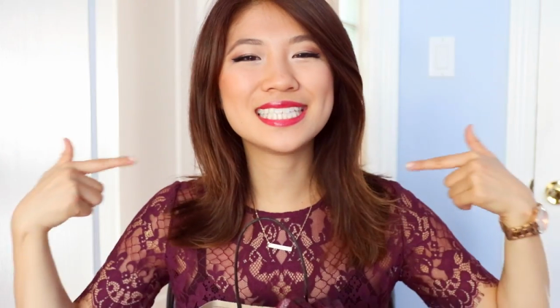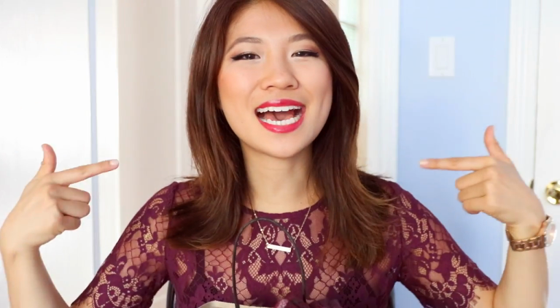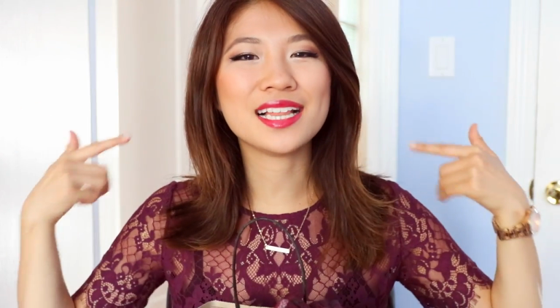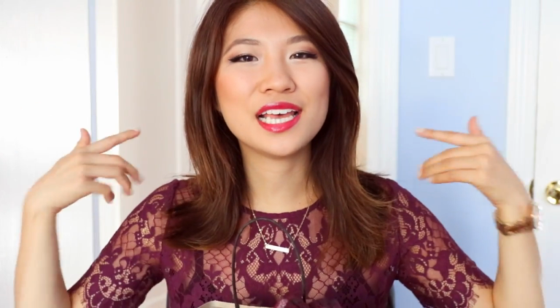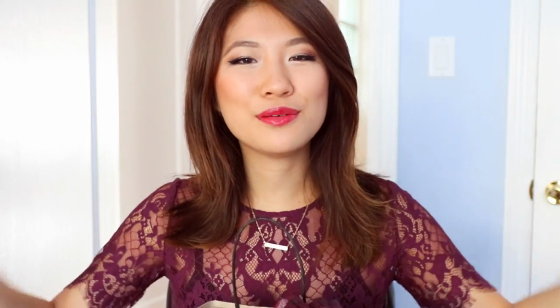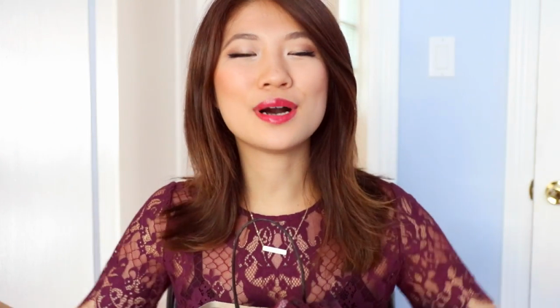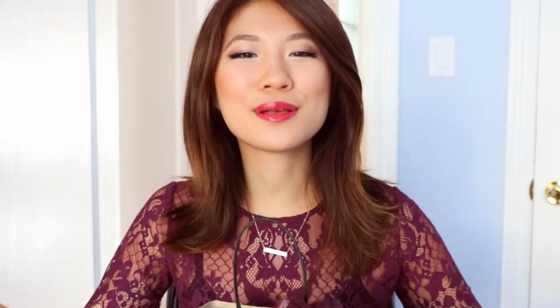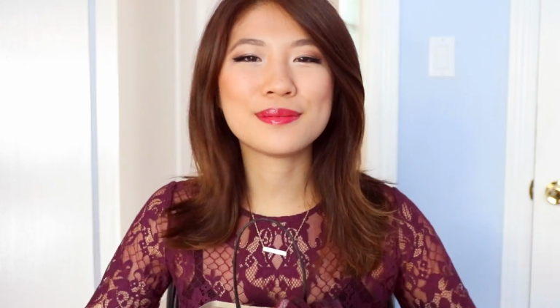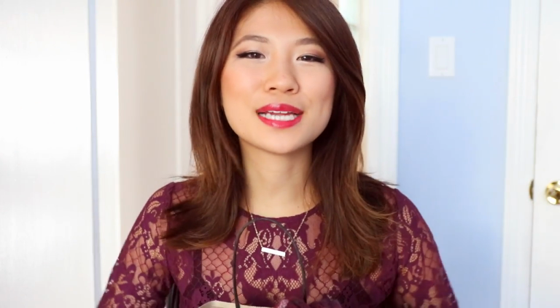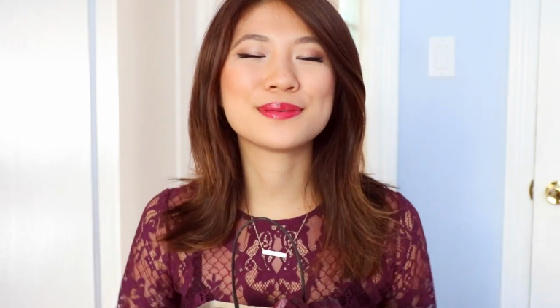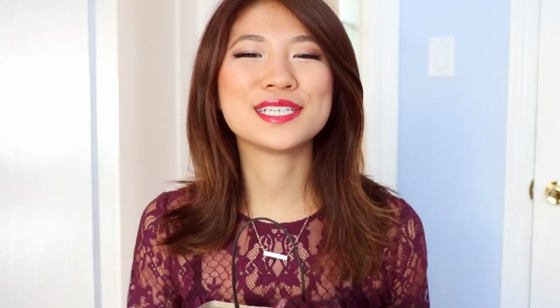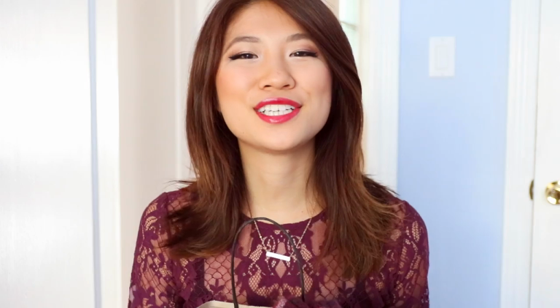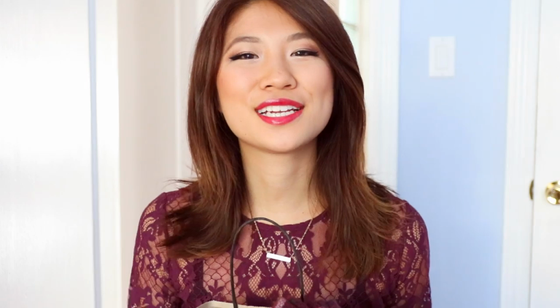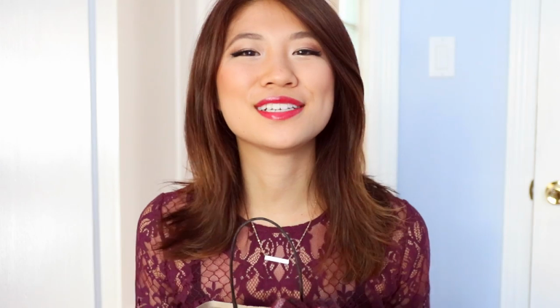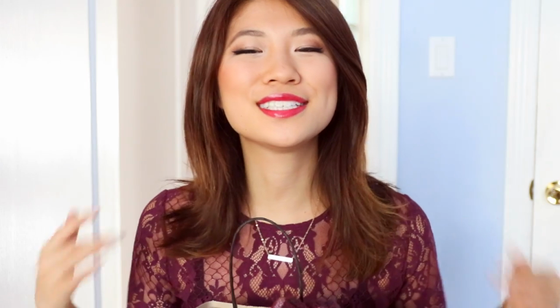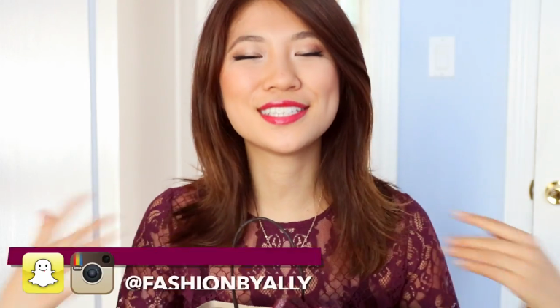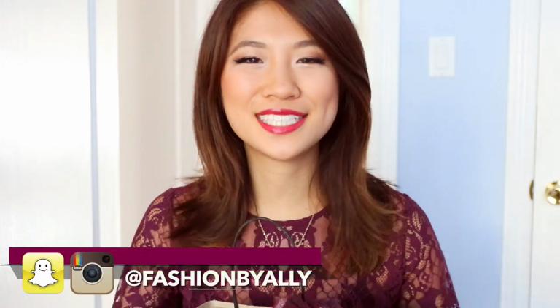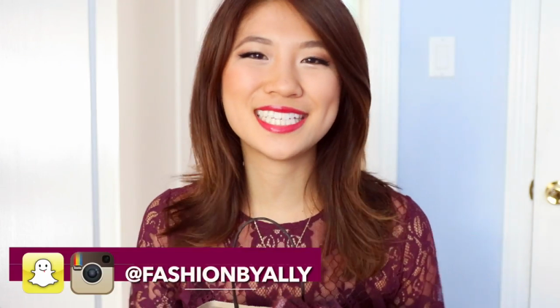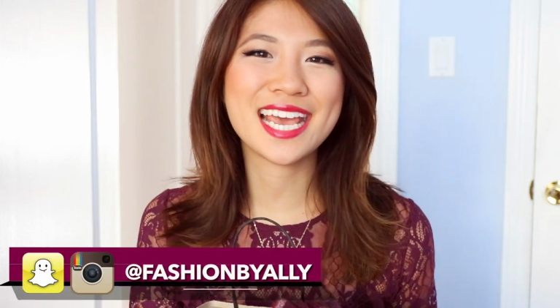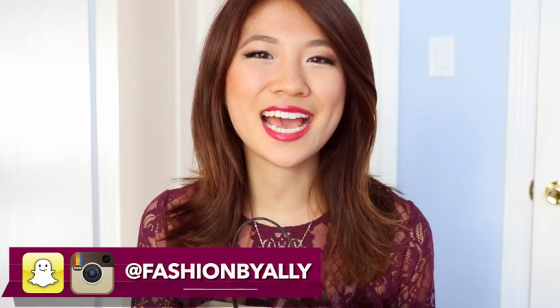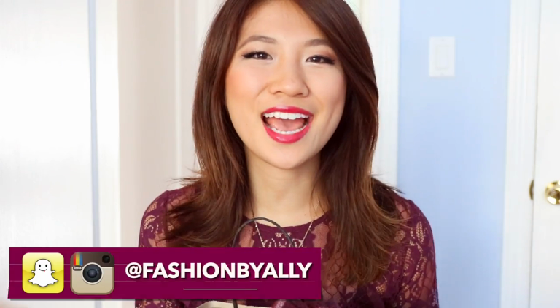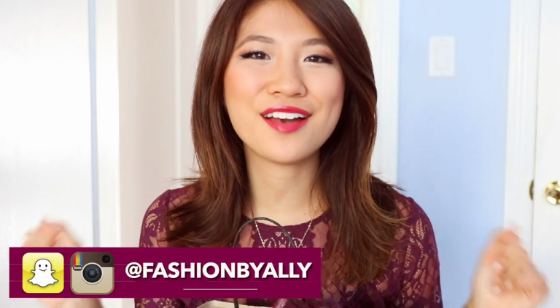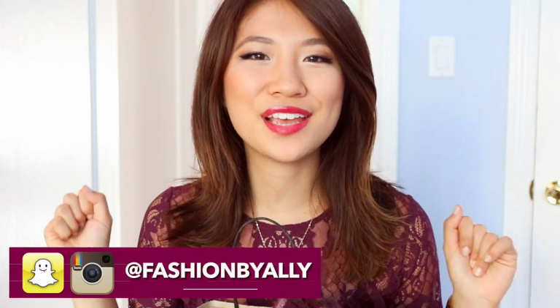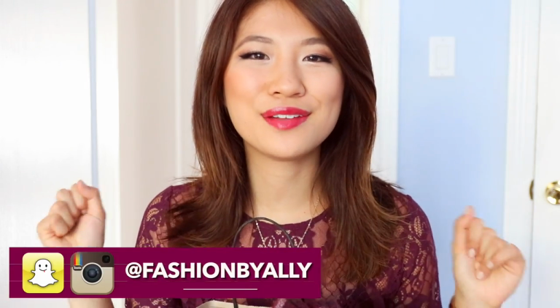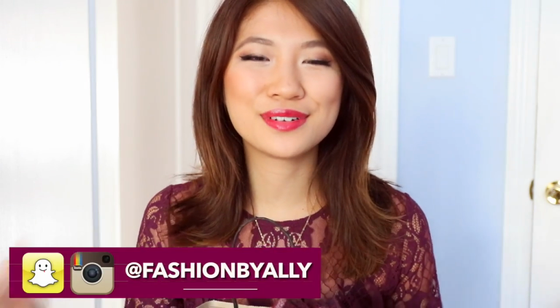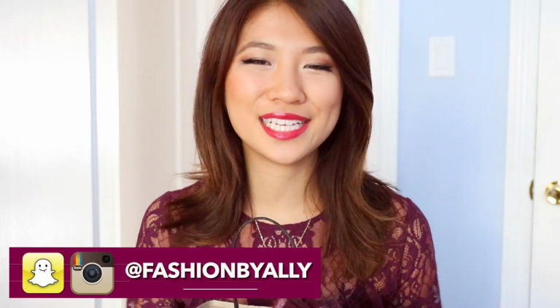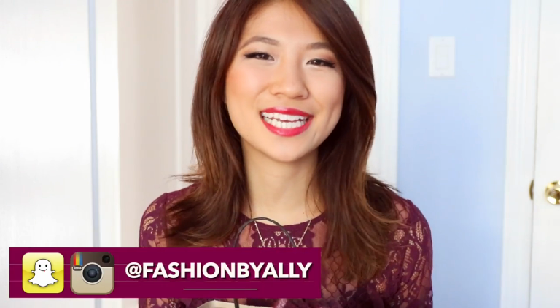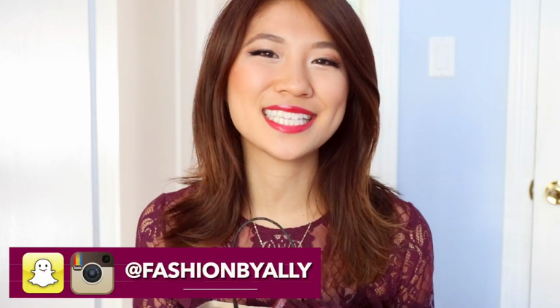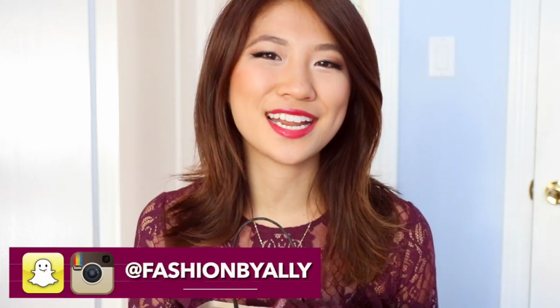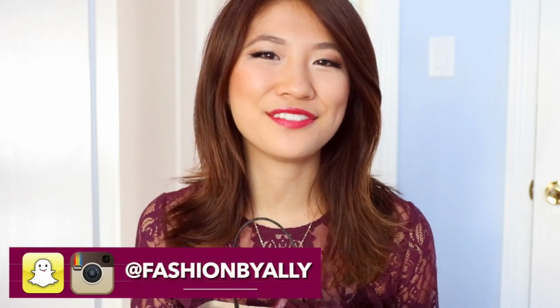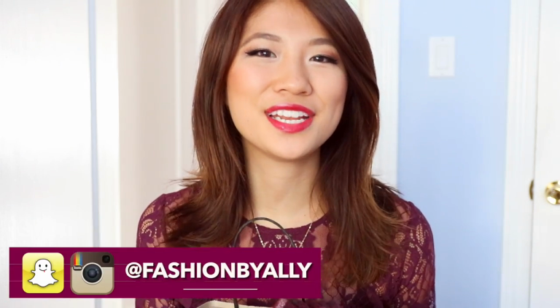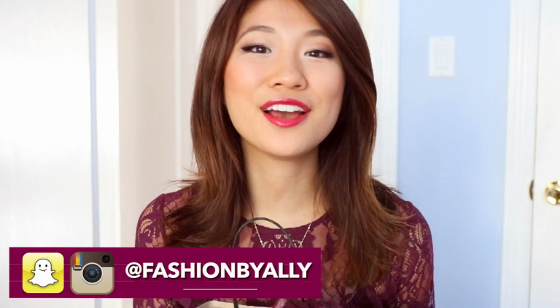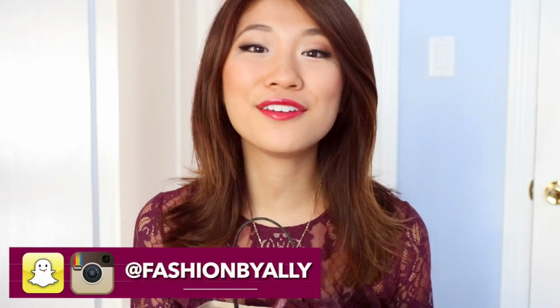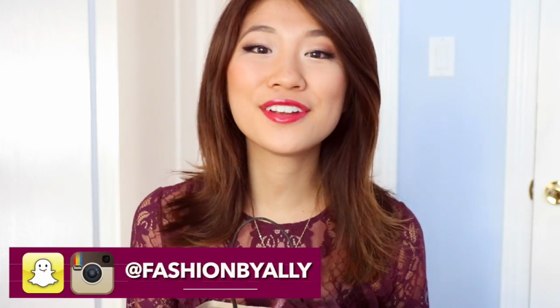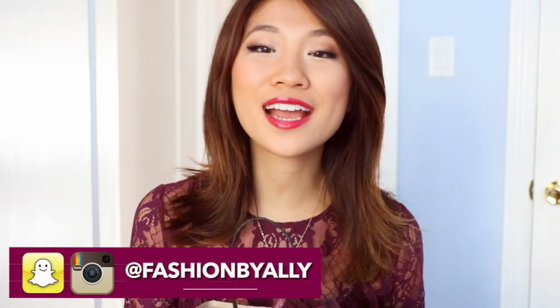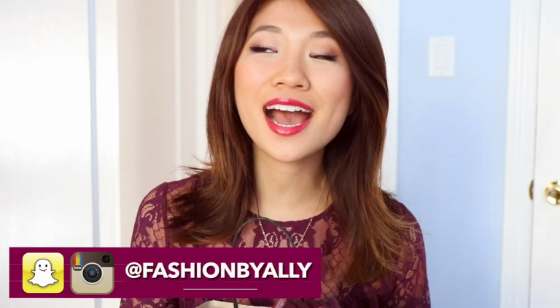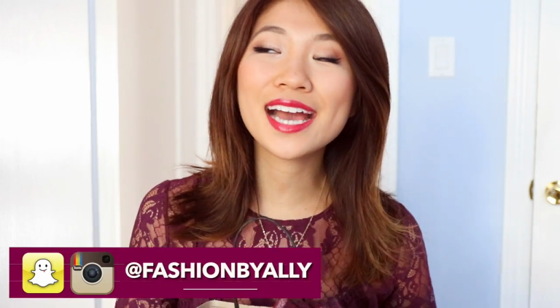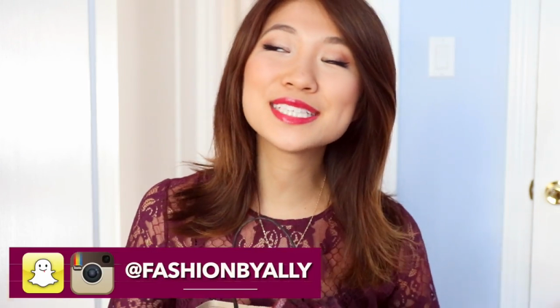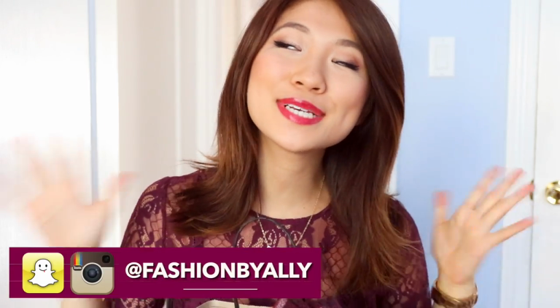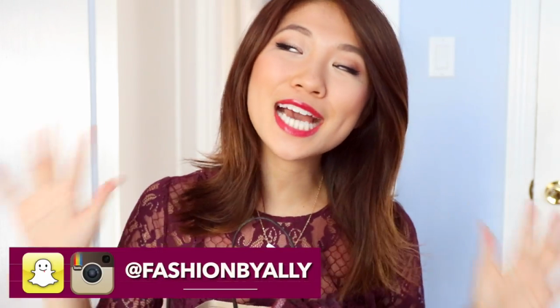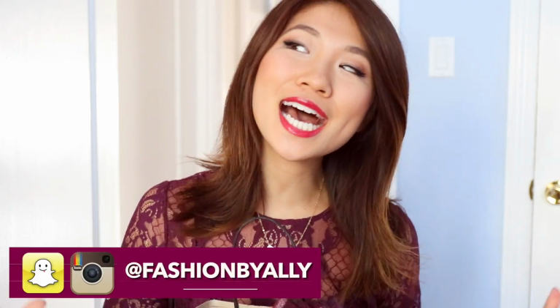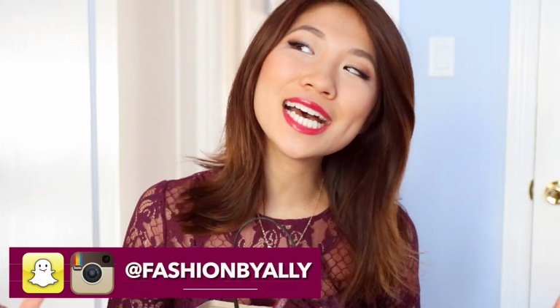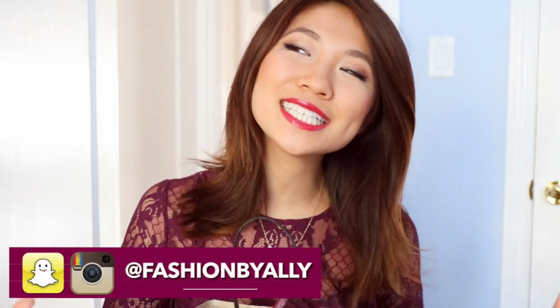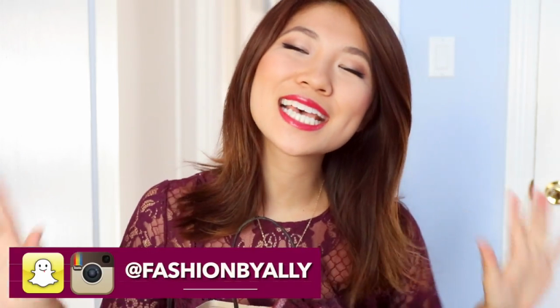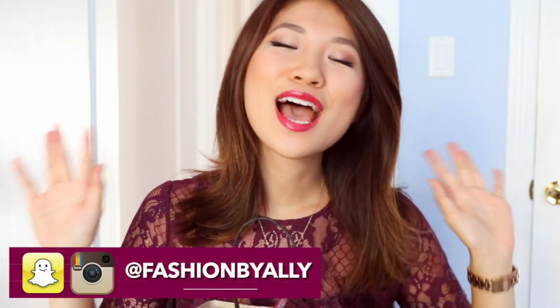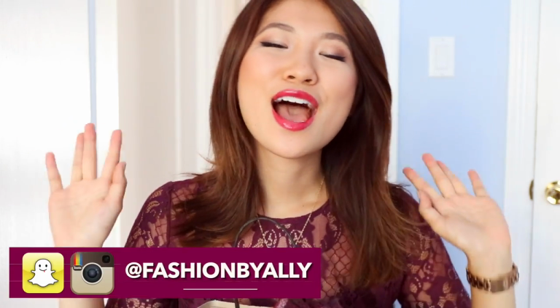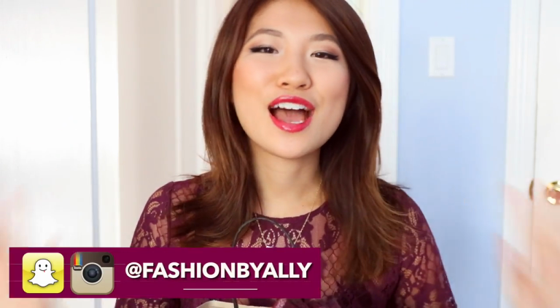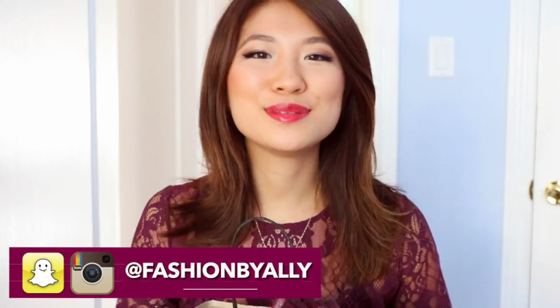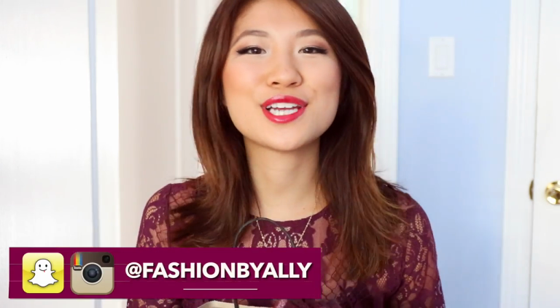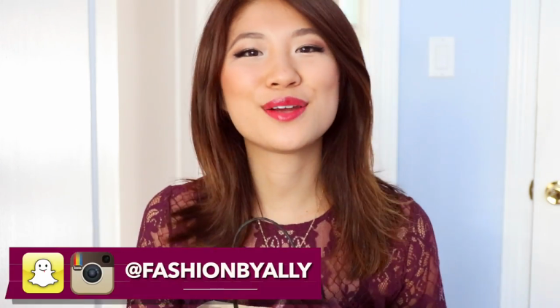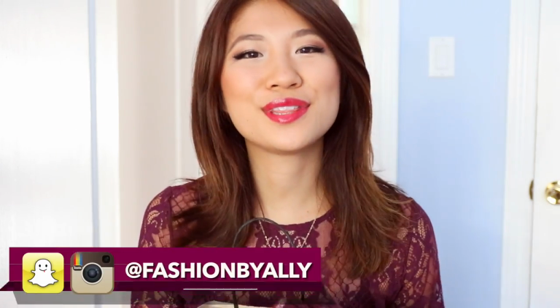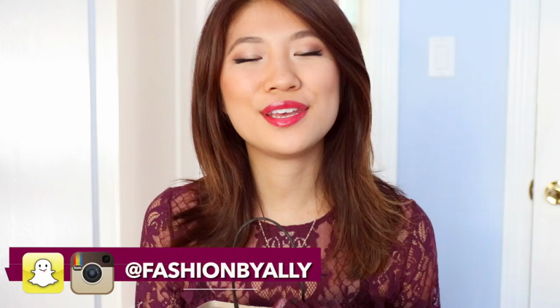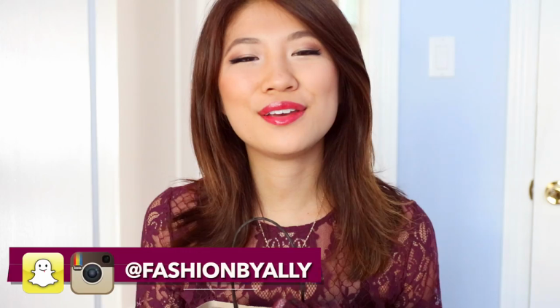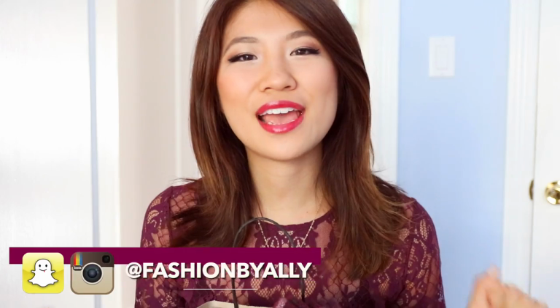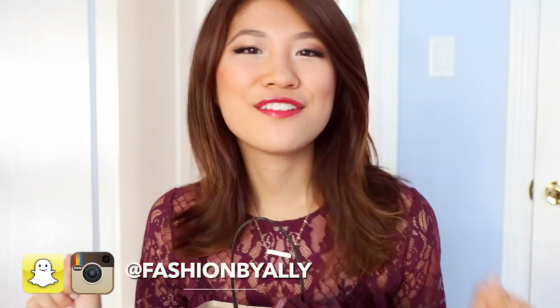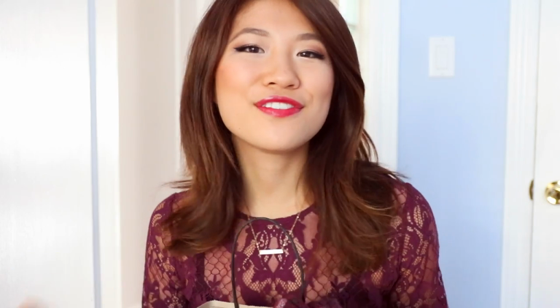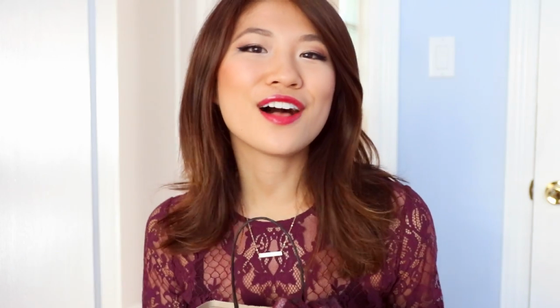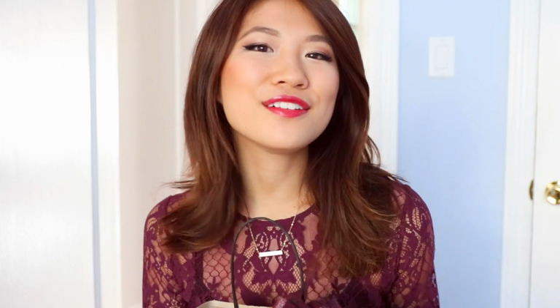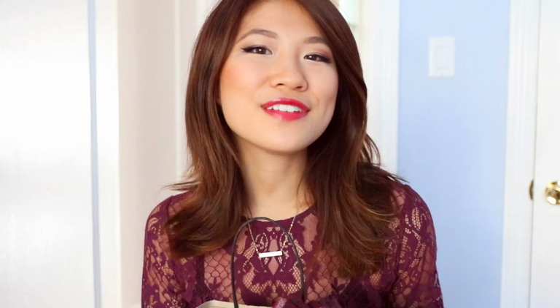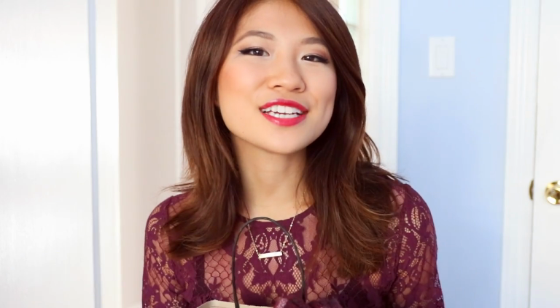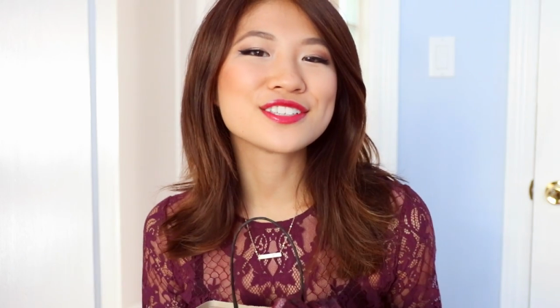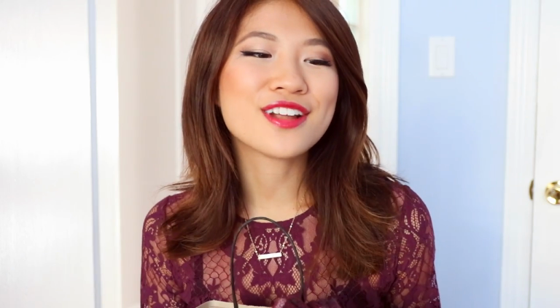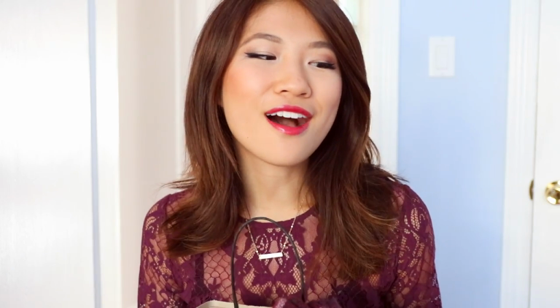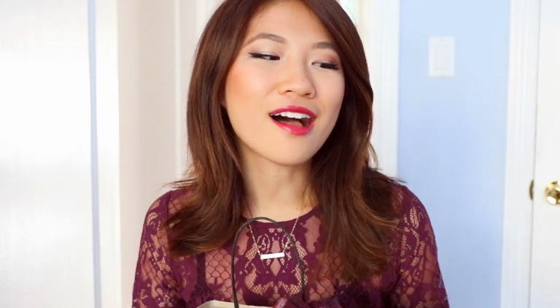Hi everyone! It's Allie! Welcome back to my channel! Today I have a really exciting video for you guys because I'm sharing with you a fall fashion haul.